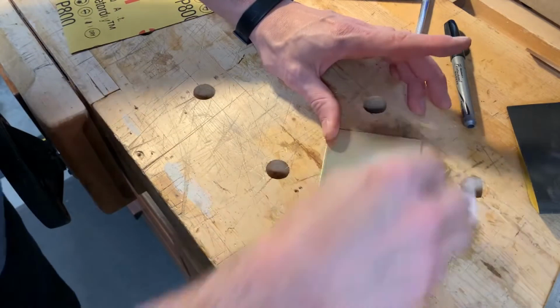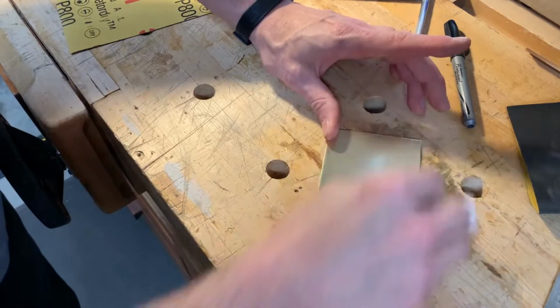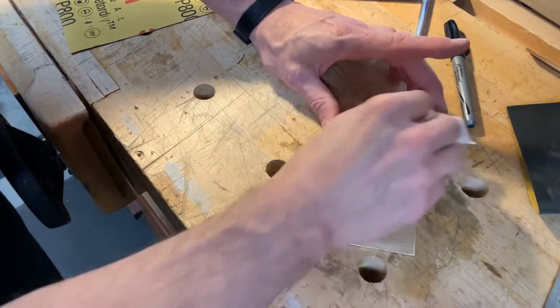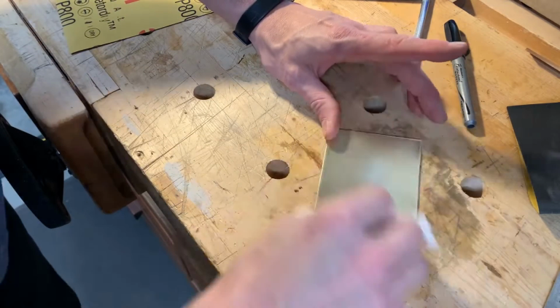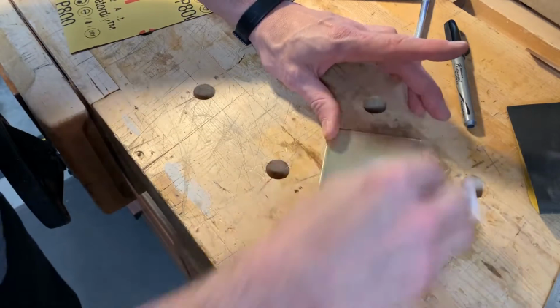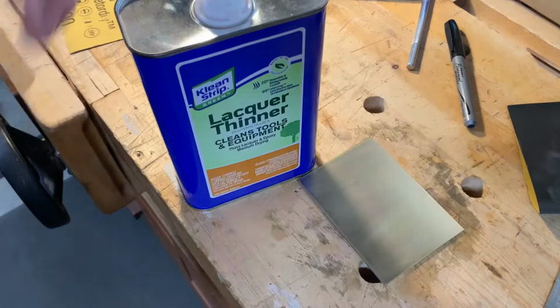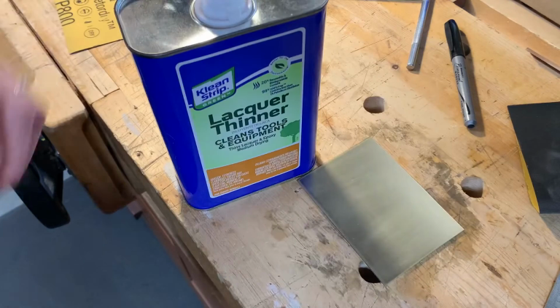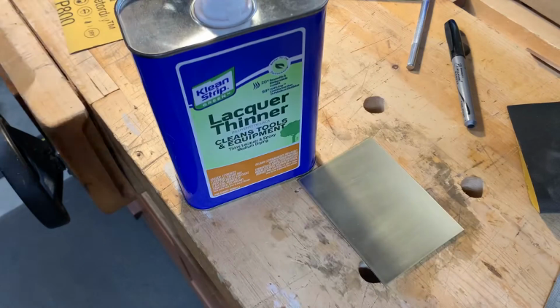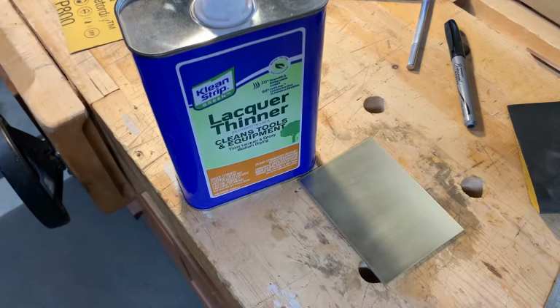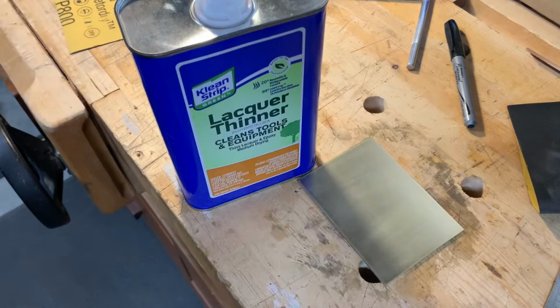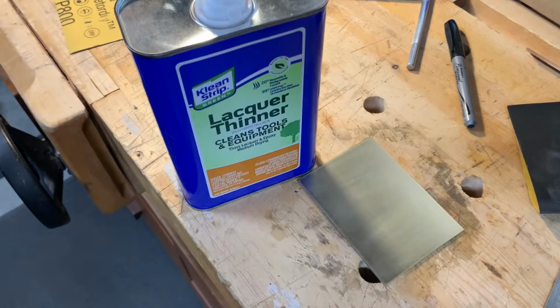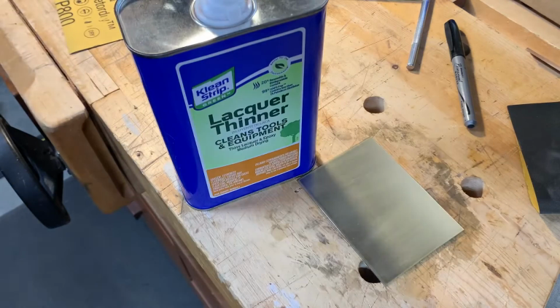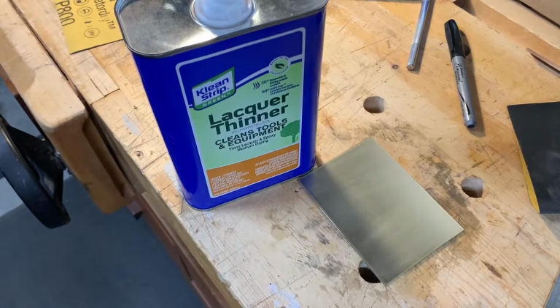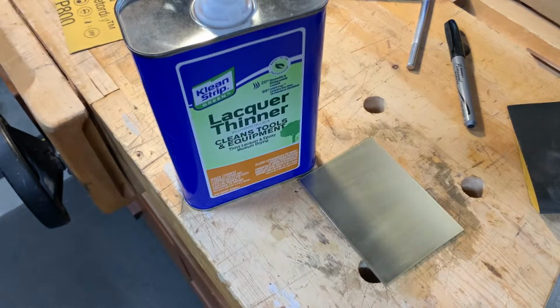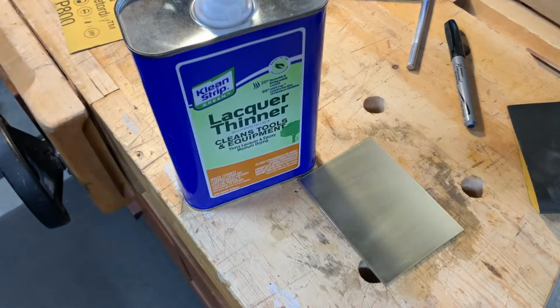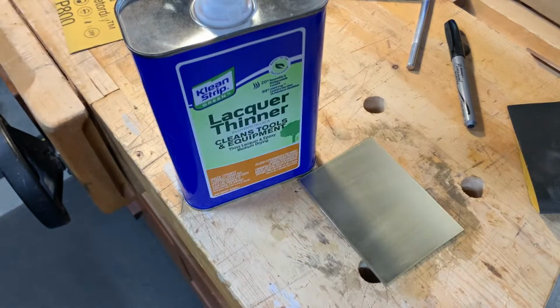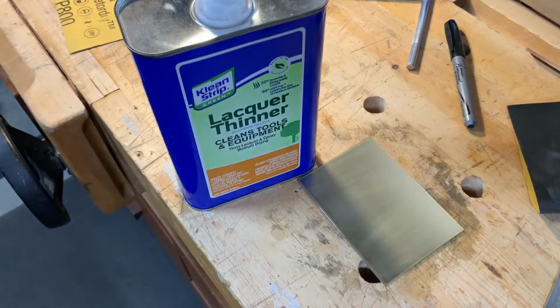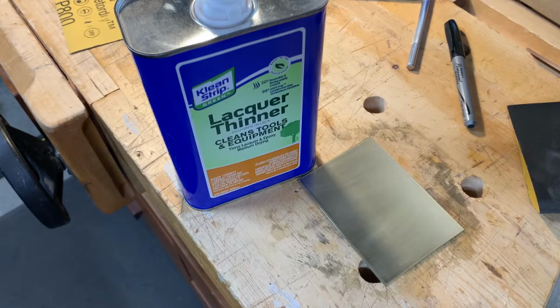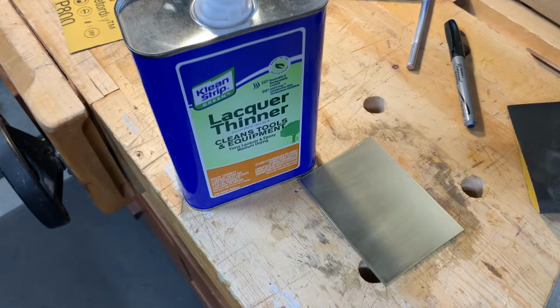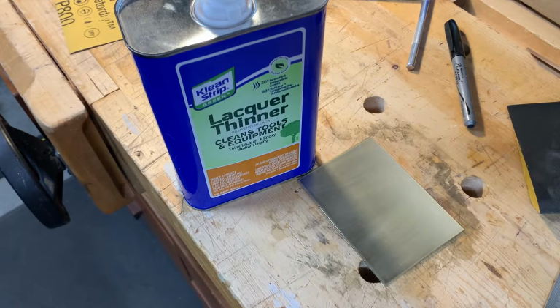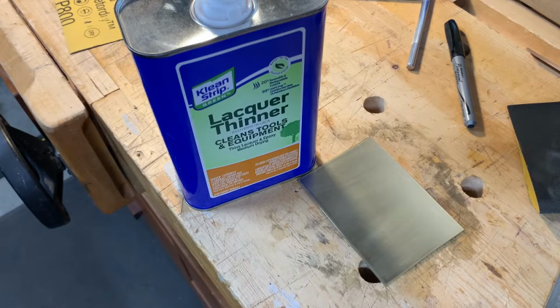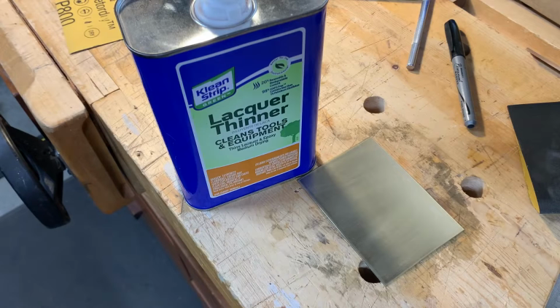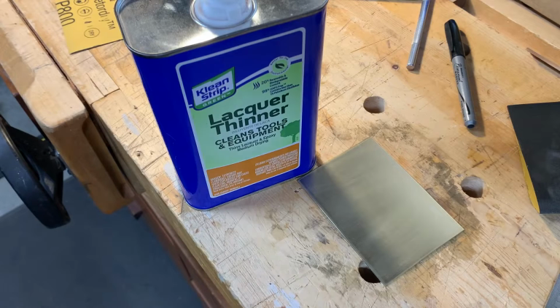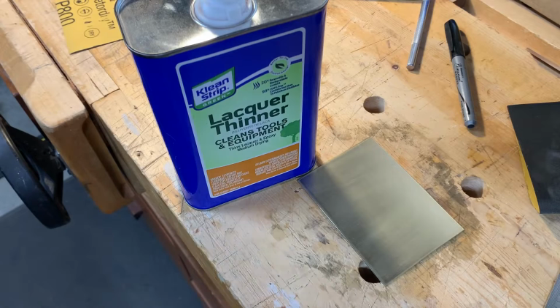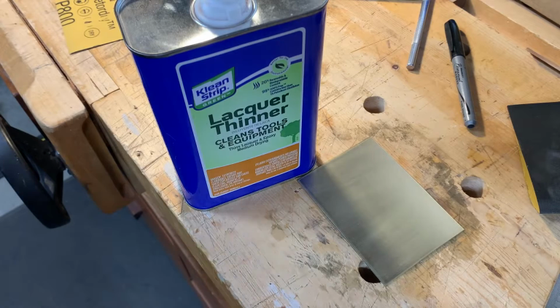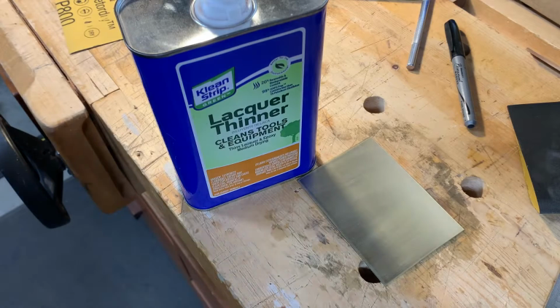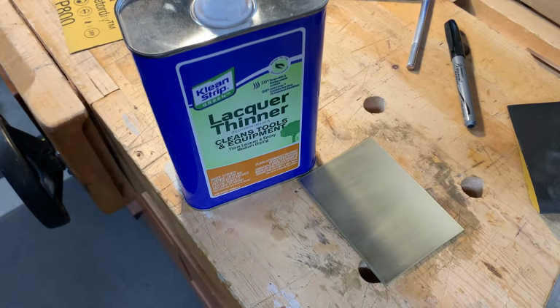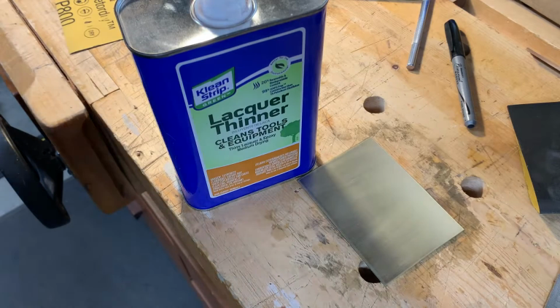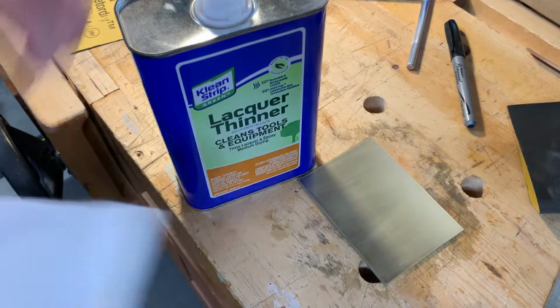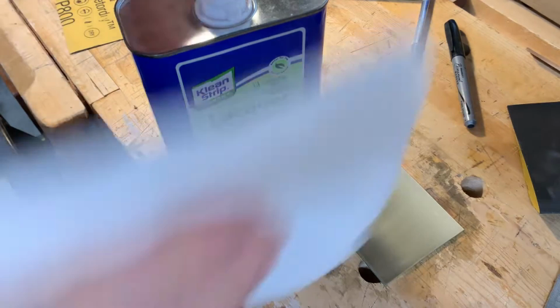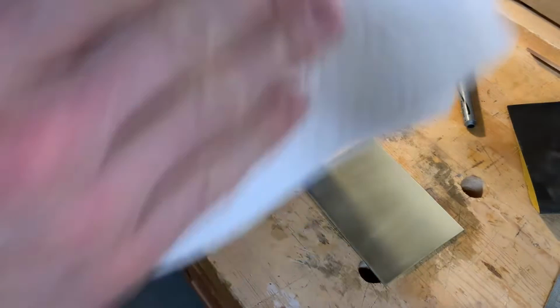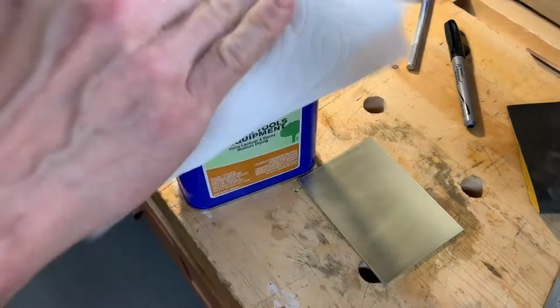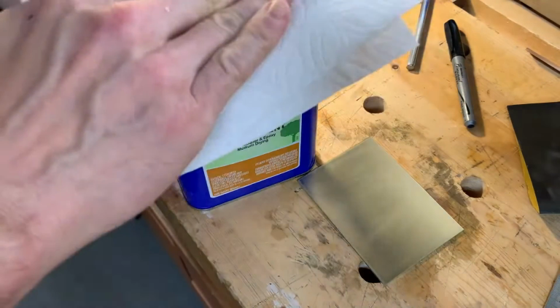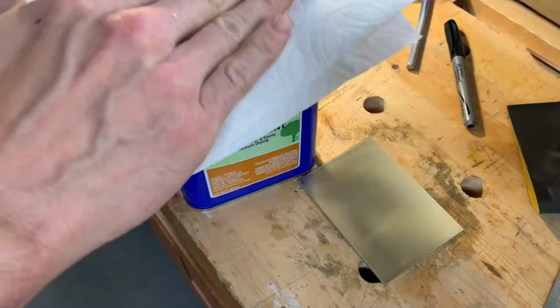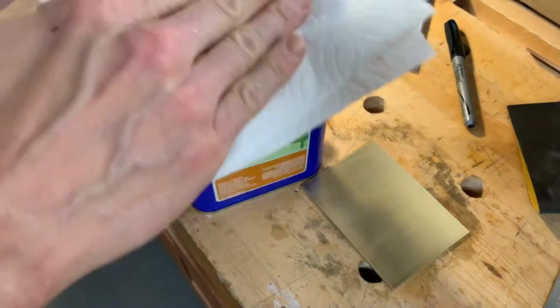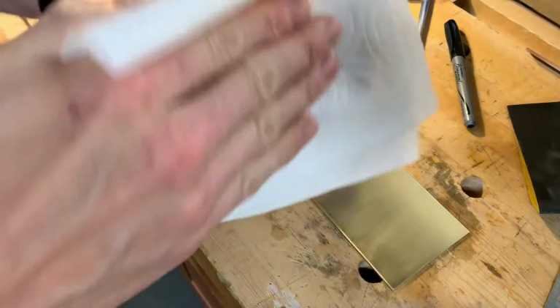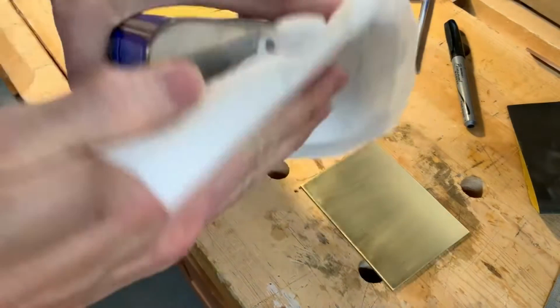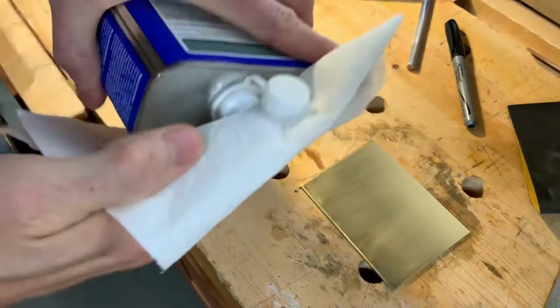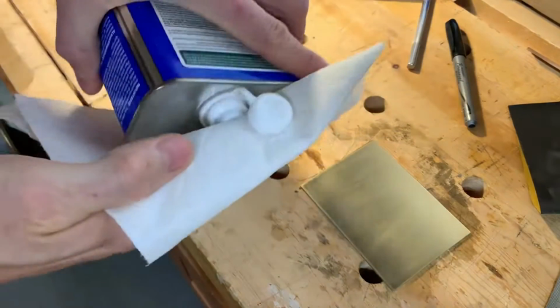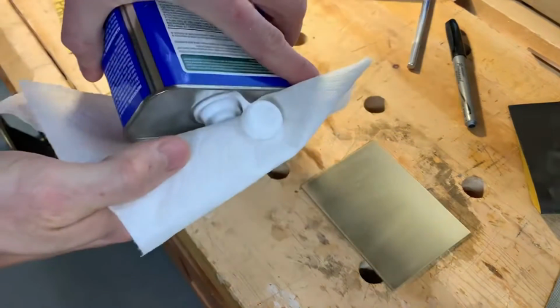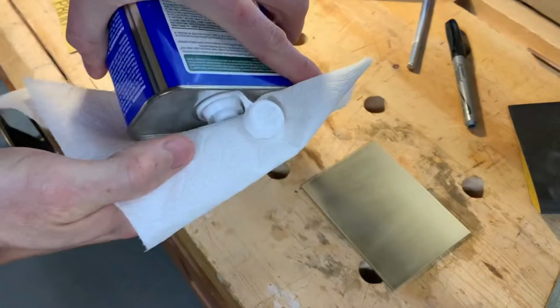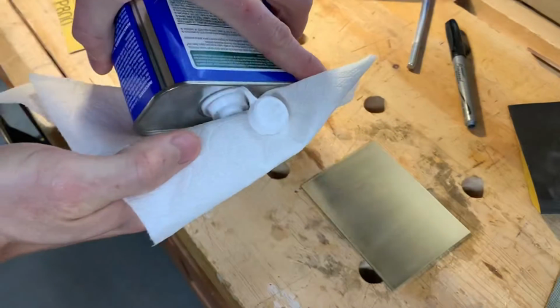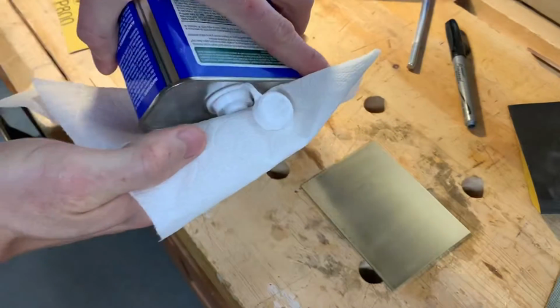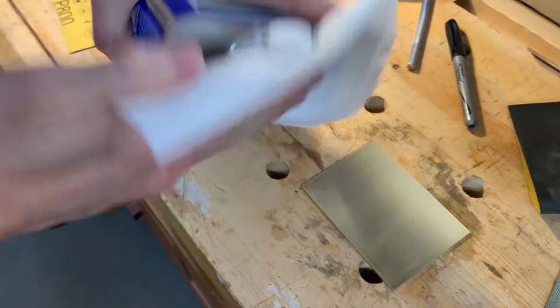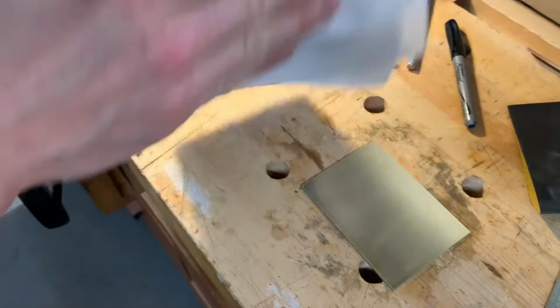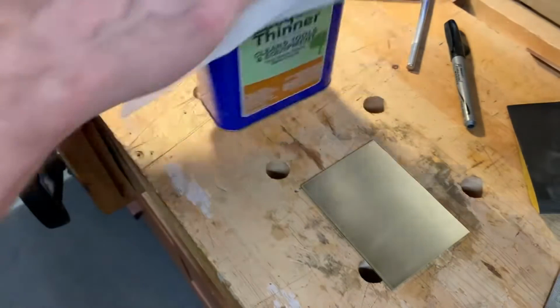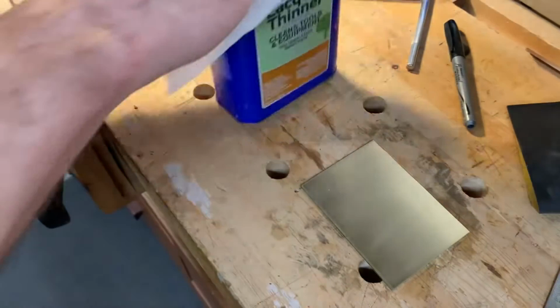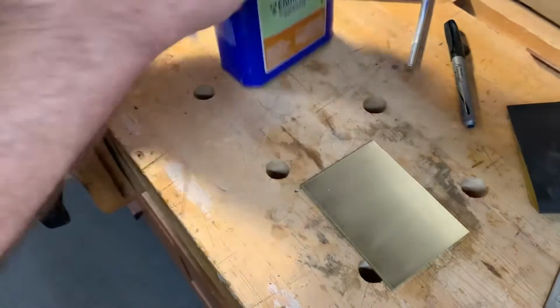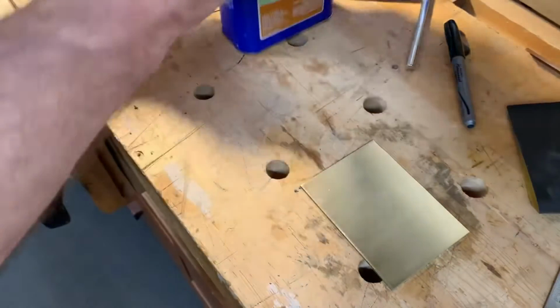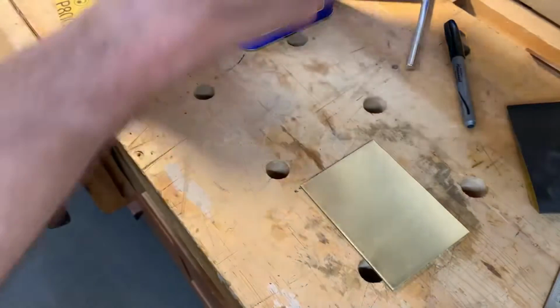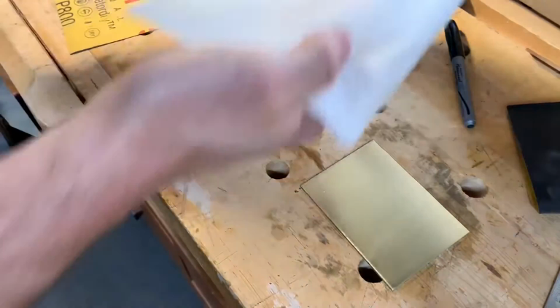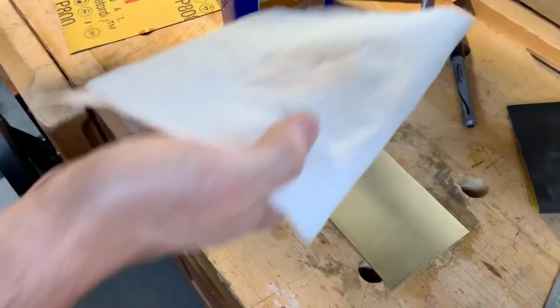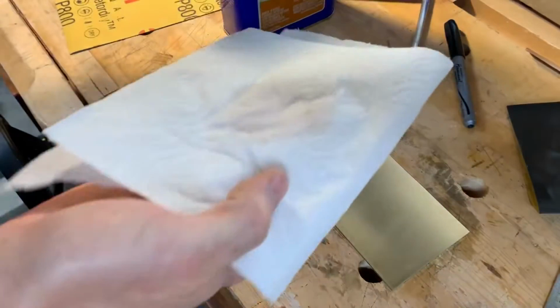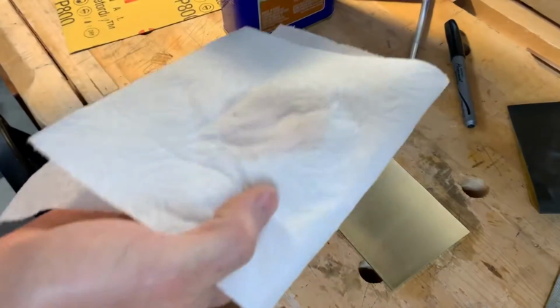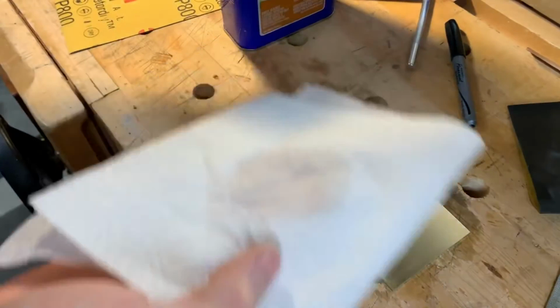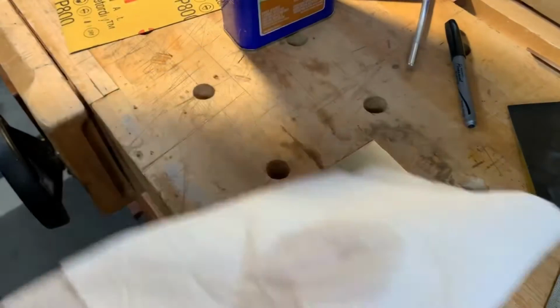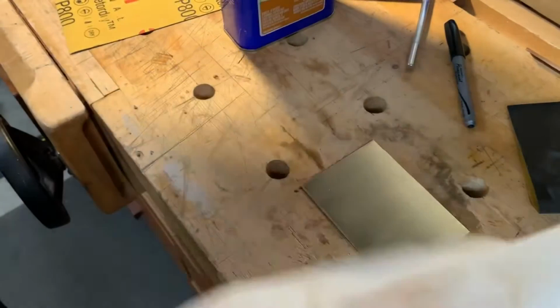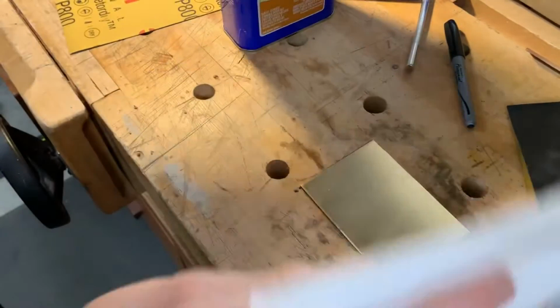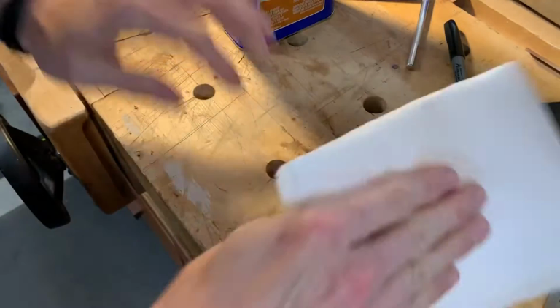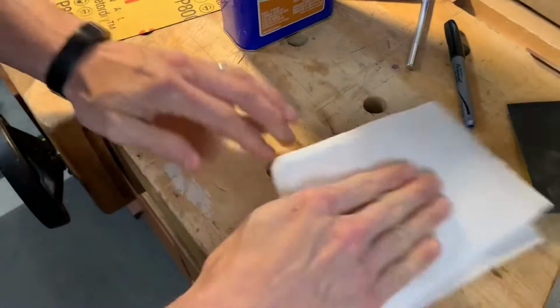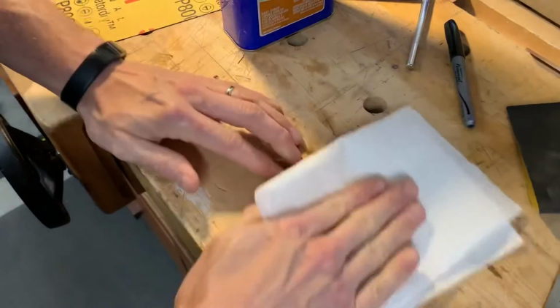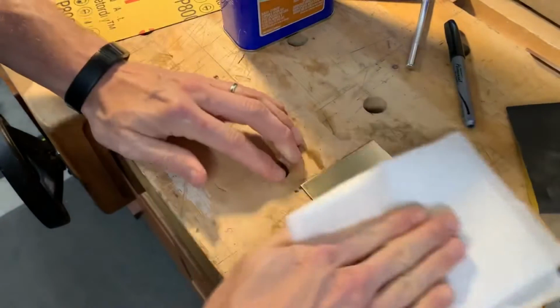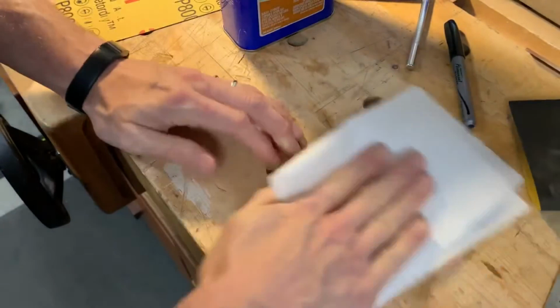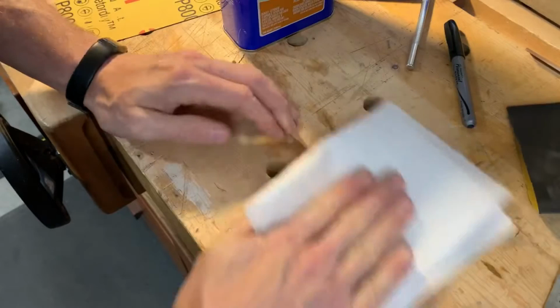After fully drying it off I clean it with some lacquer thinner. You don't have to use lacquer thinner, it's just what I had. Acetone or denatured alcohol will do.